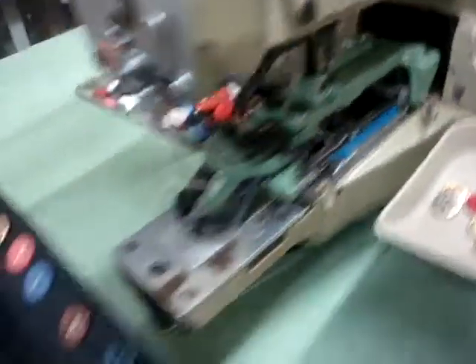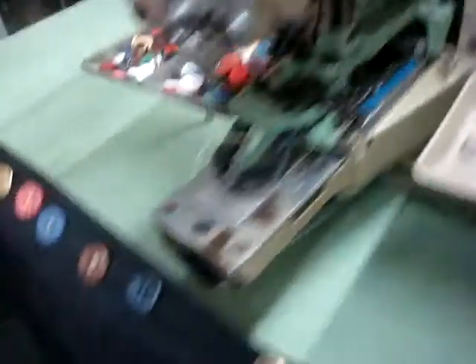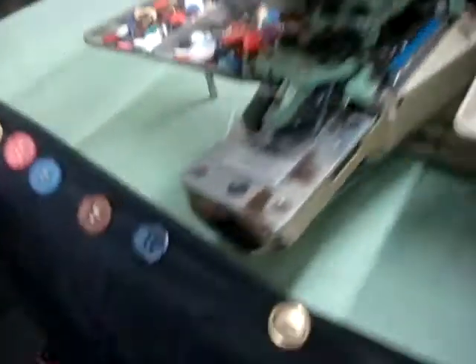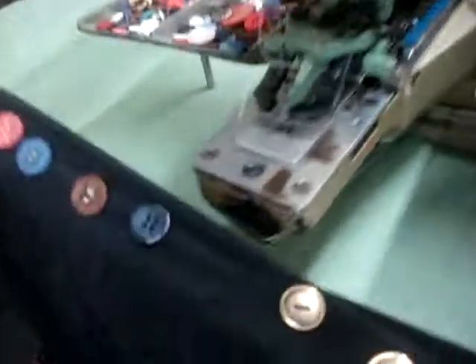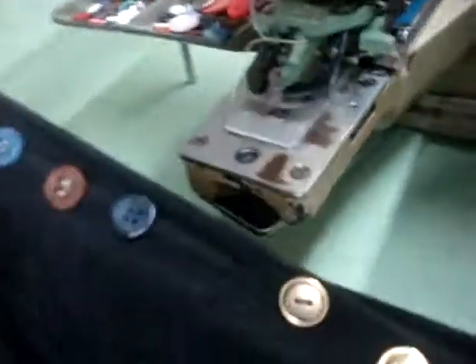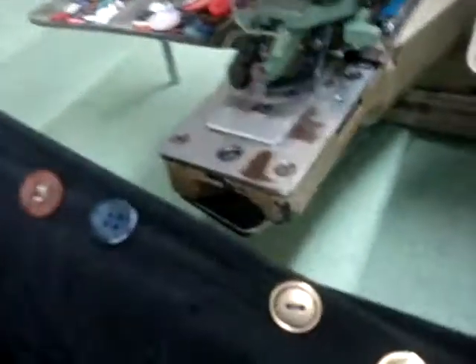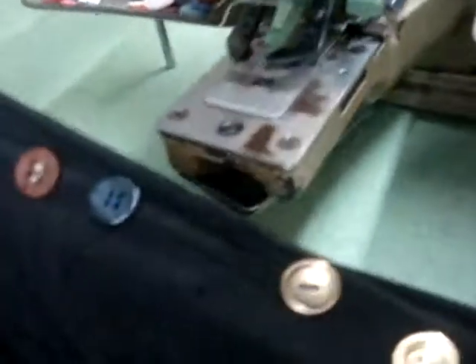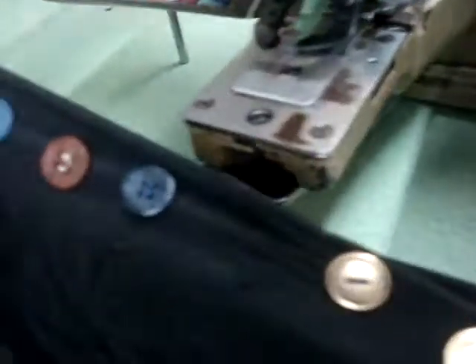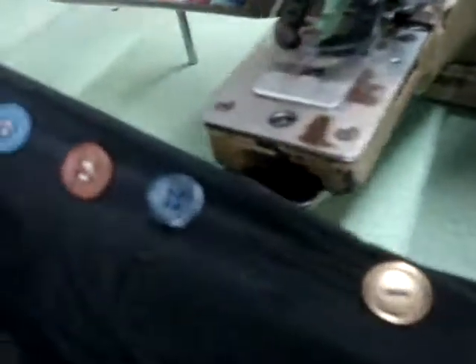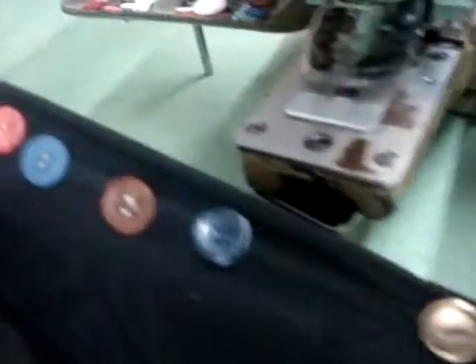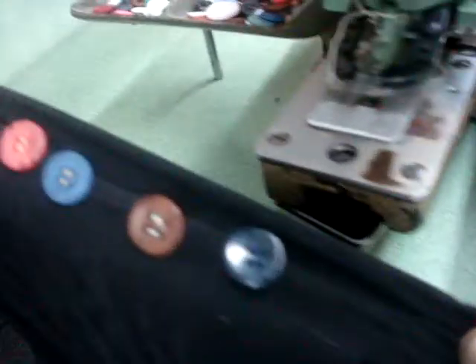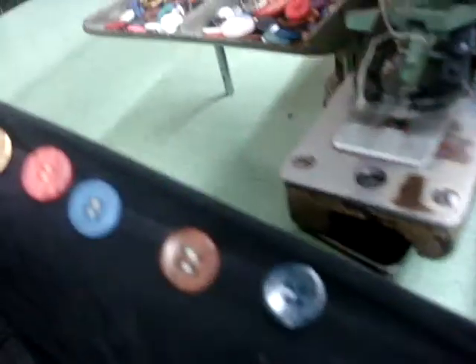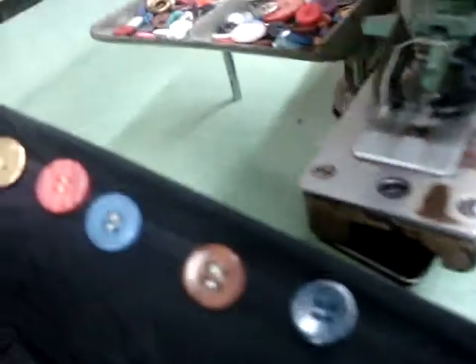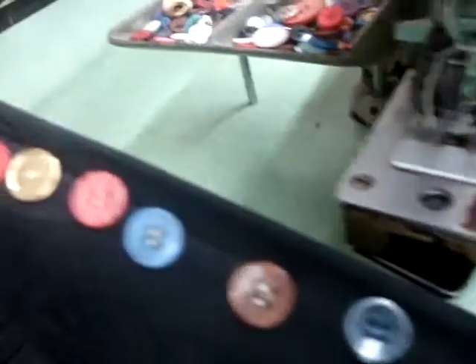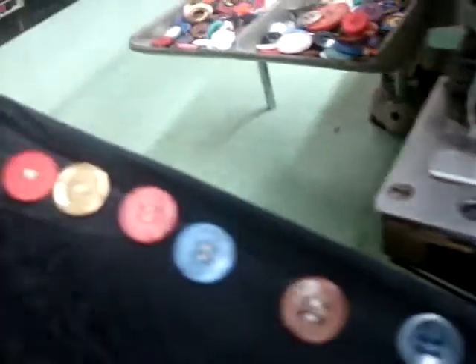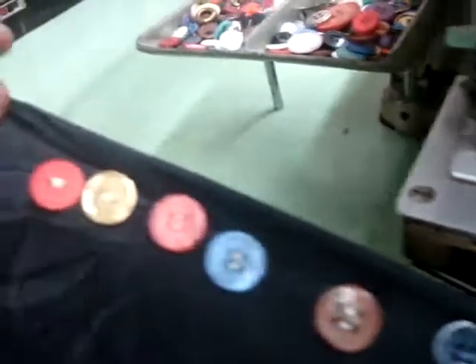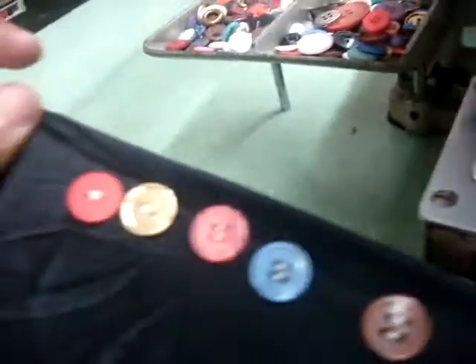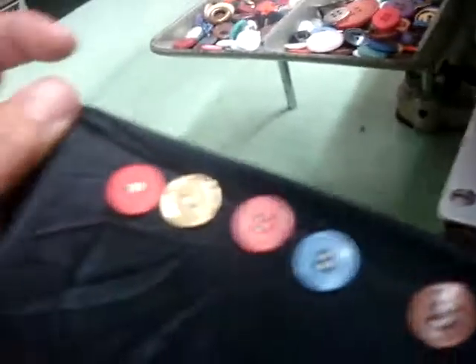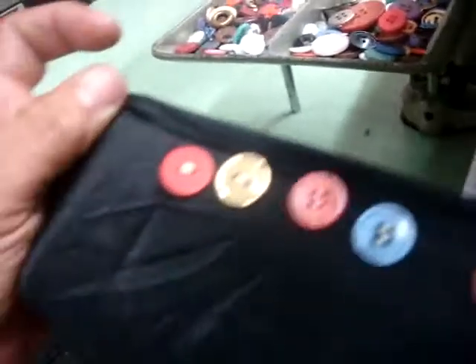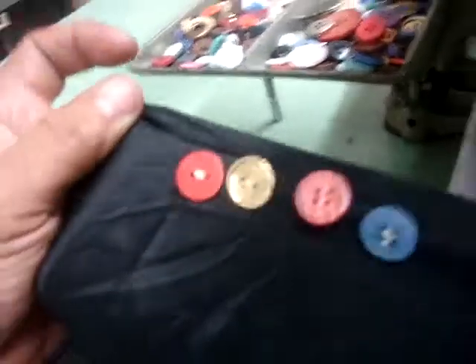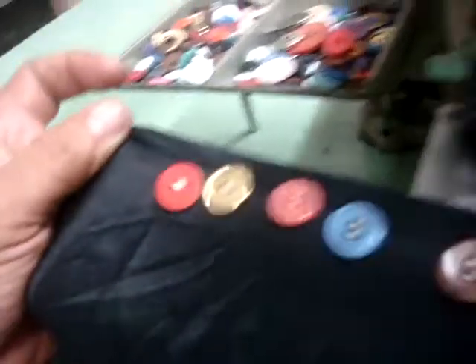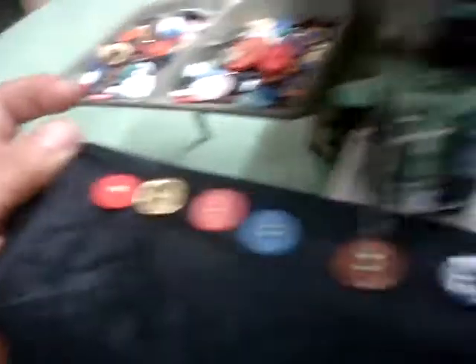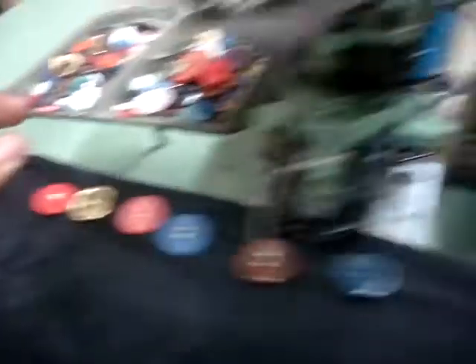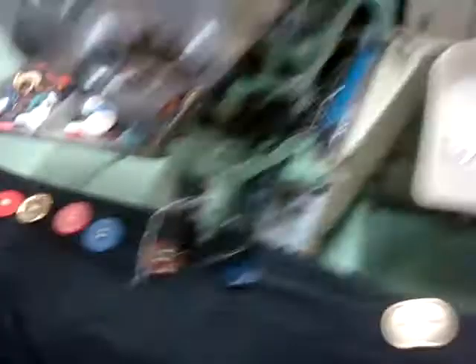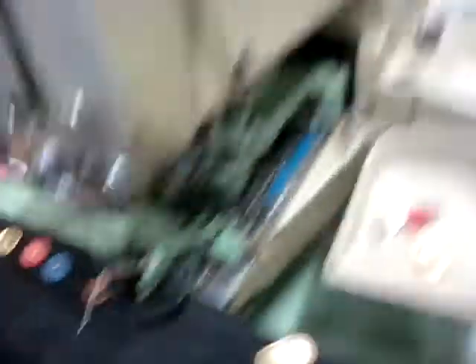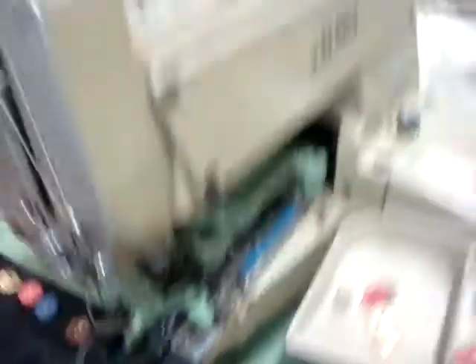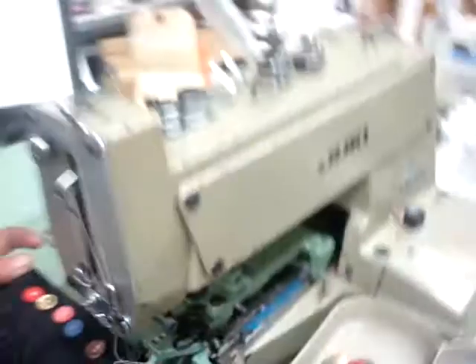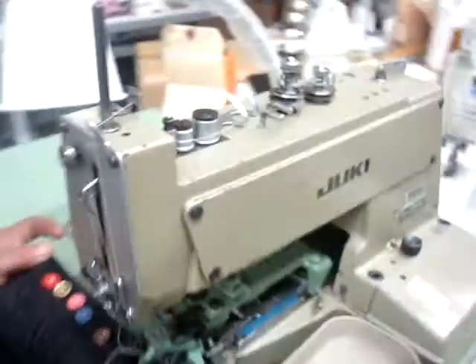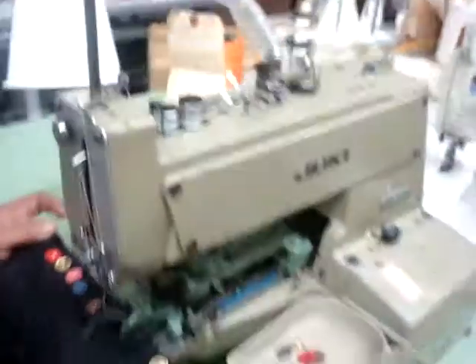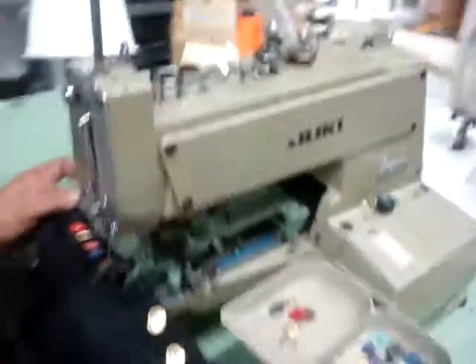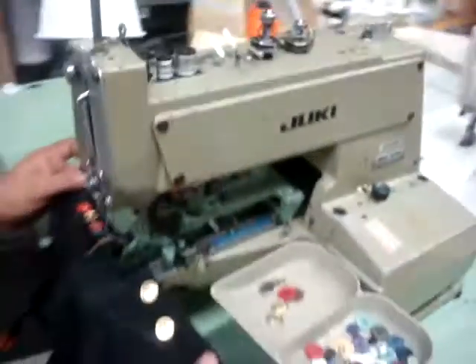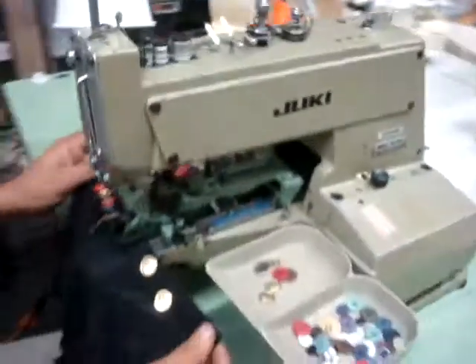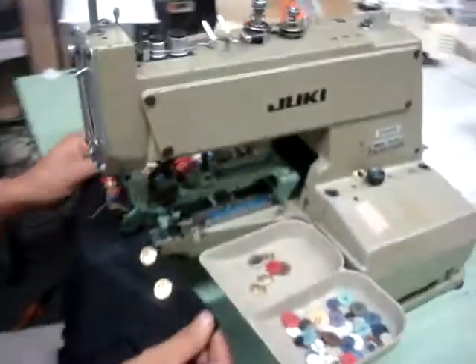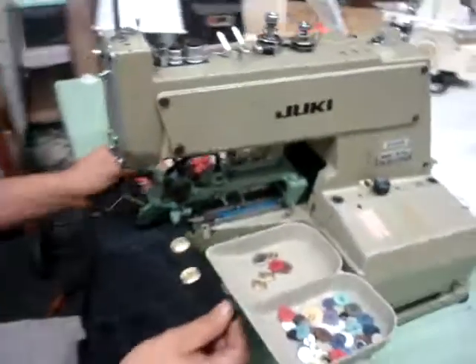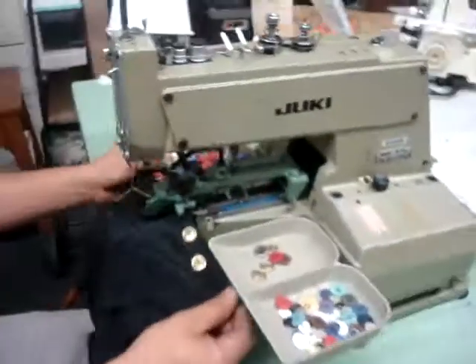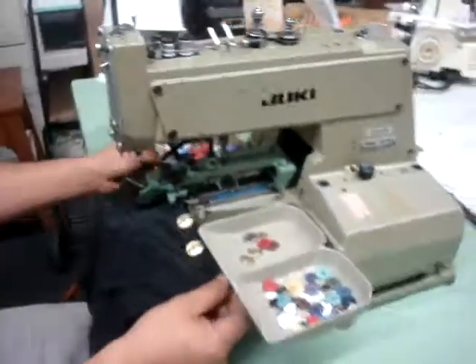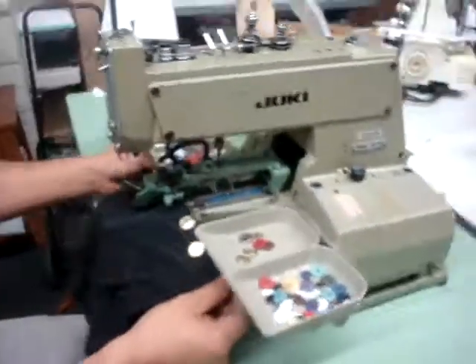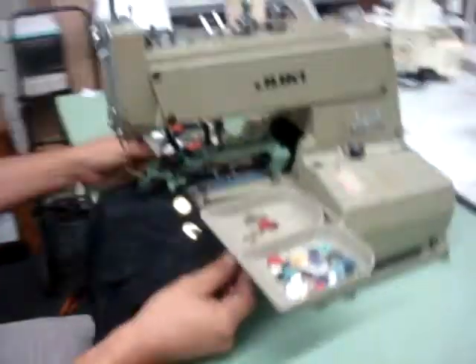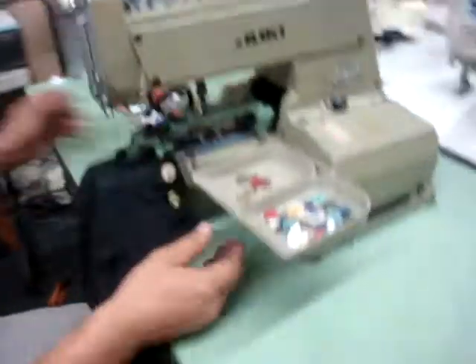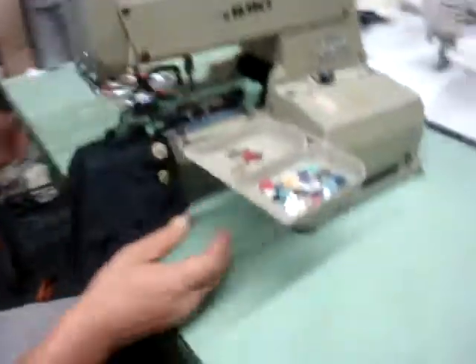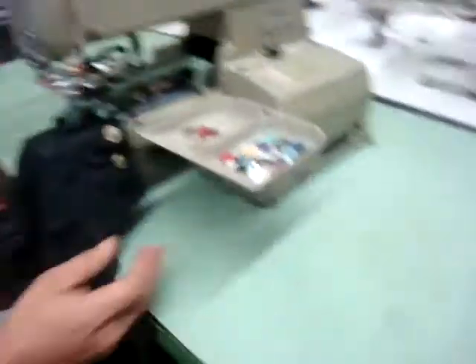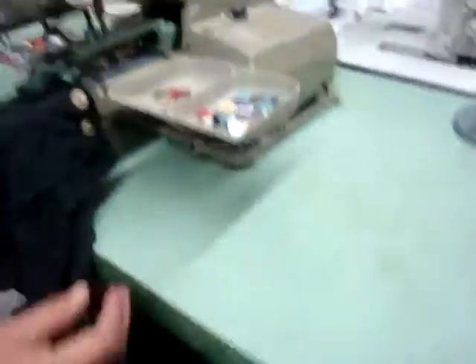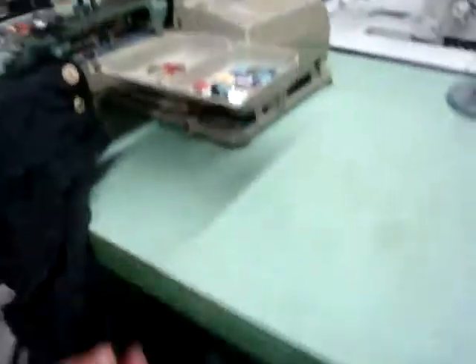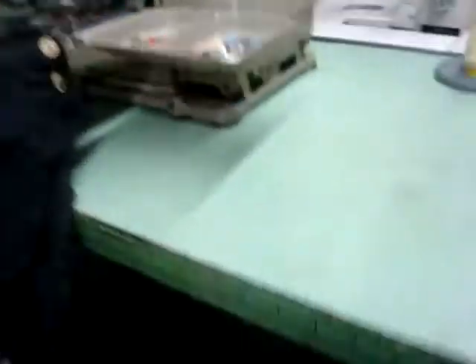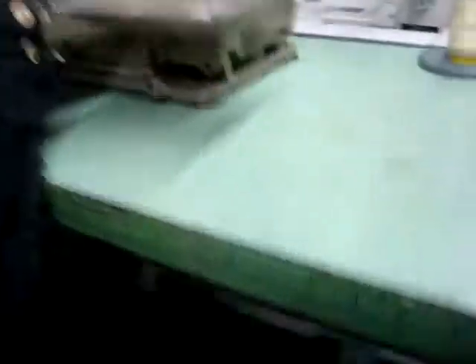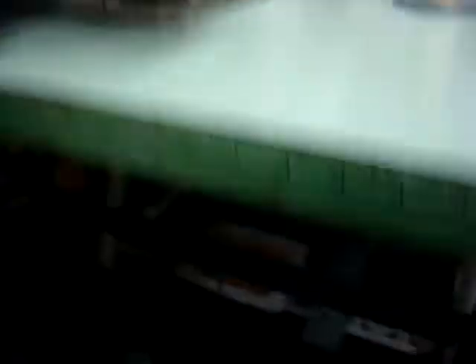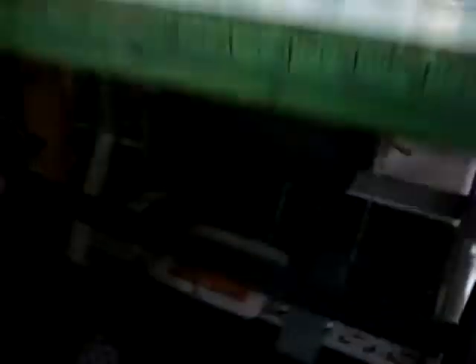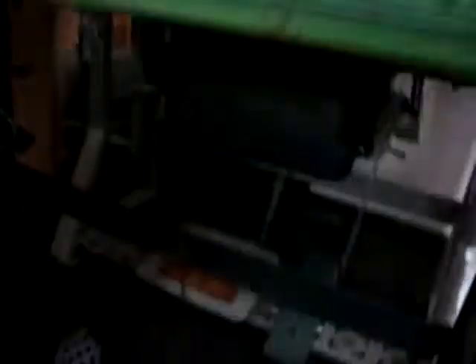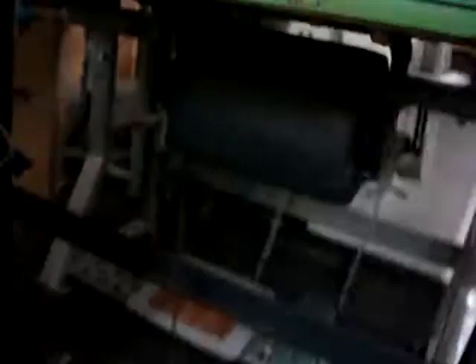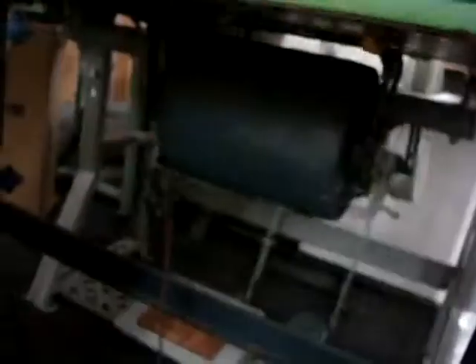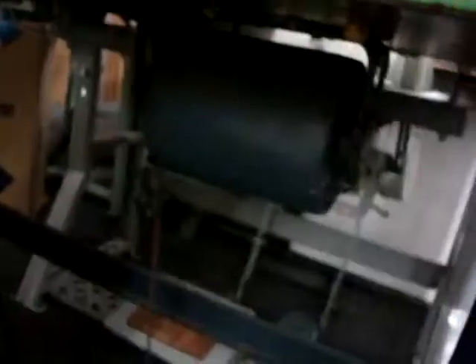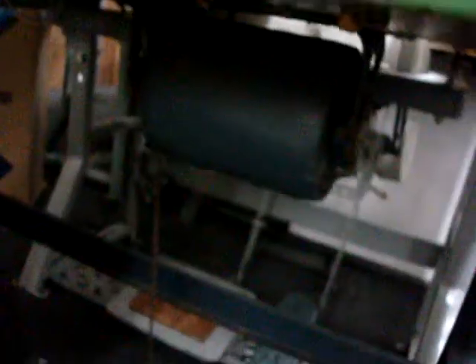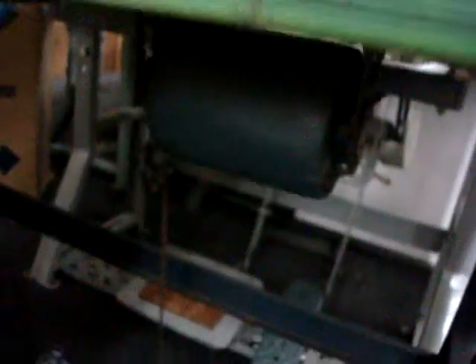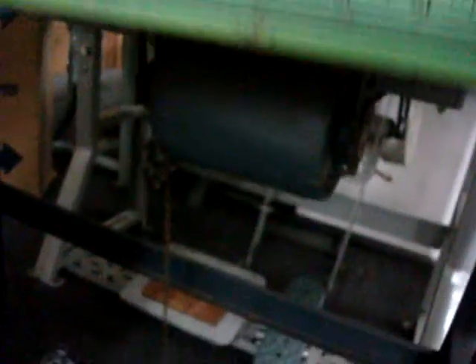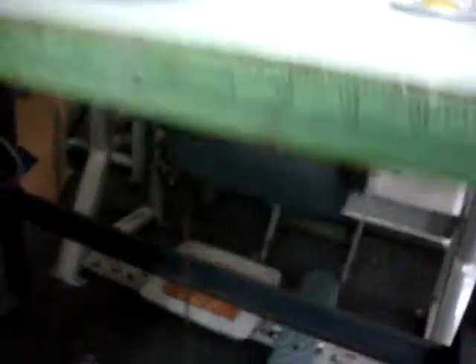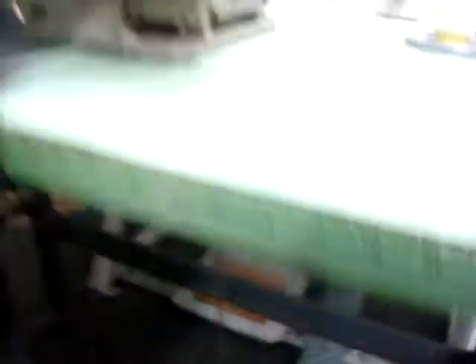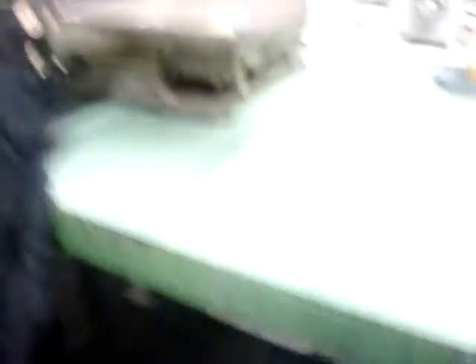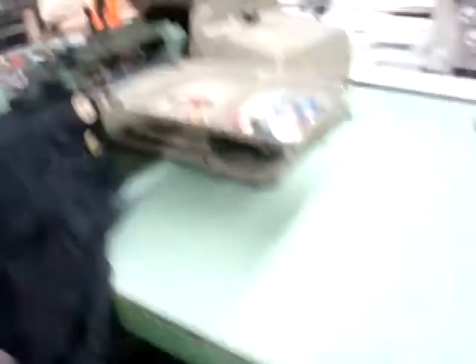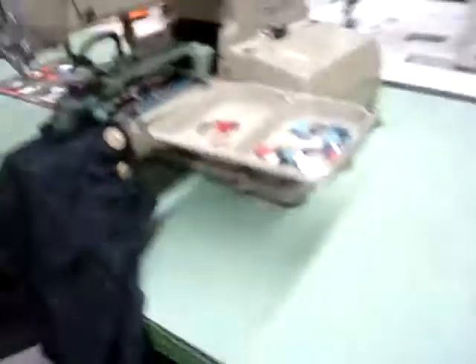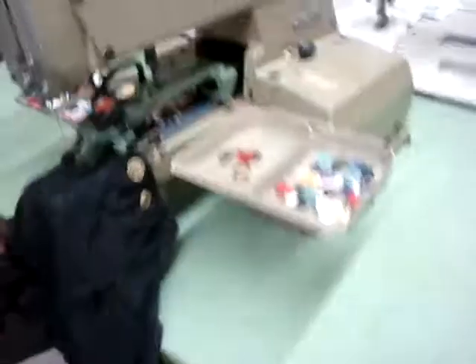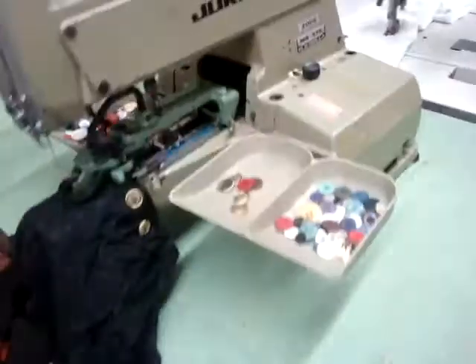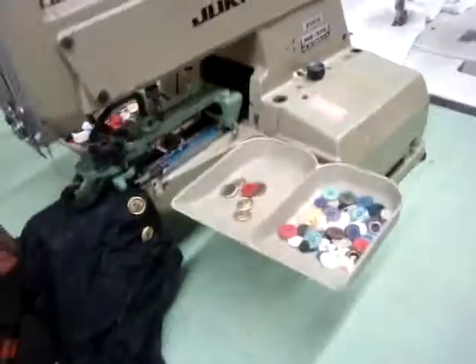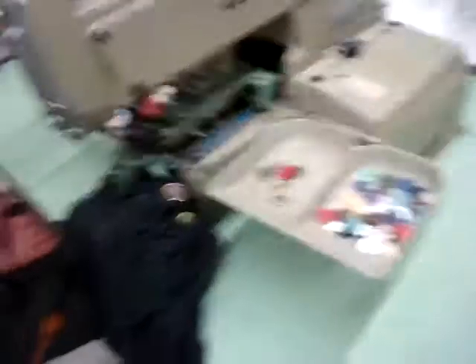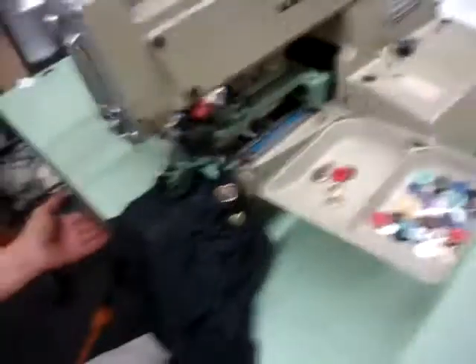Thank you very much from Atlas Levi's Sewing Machine Company. It comes with table, motors, complete machine.